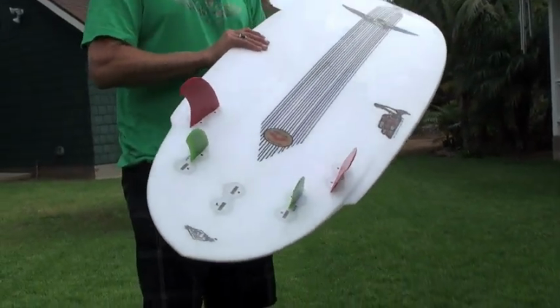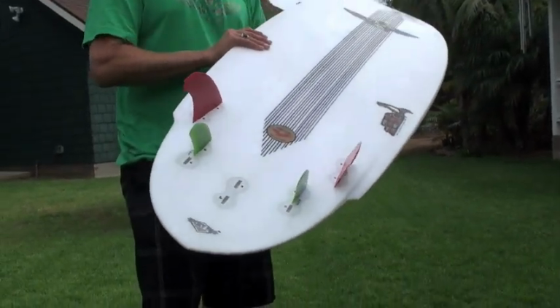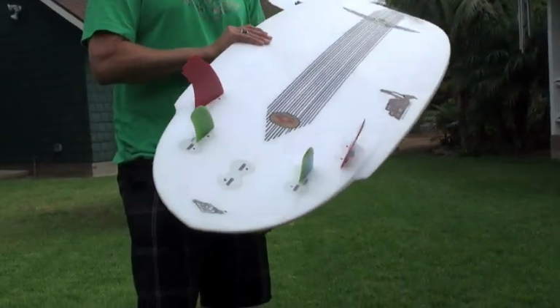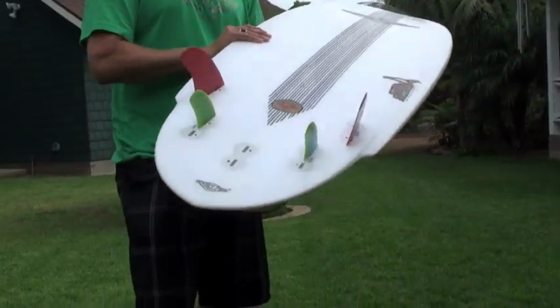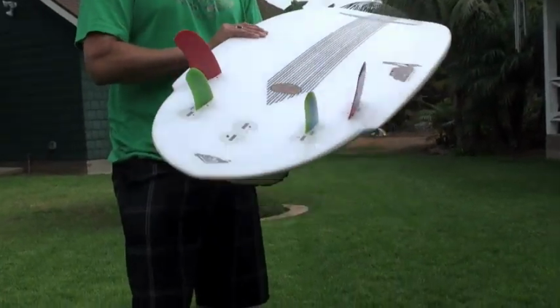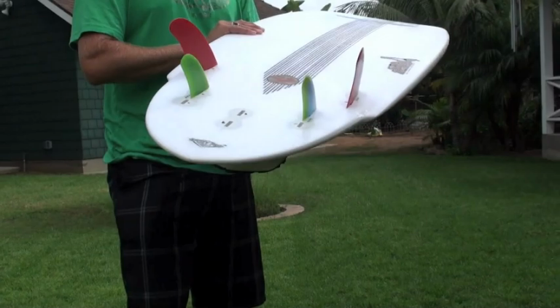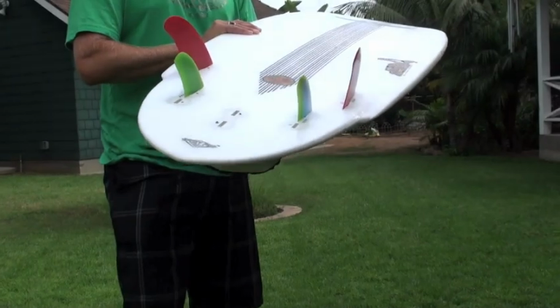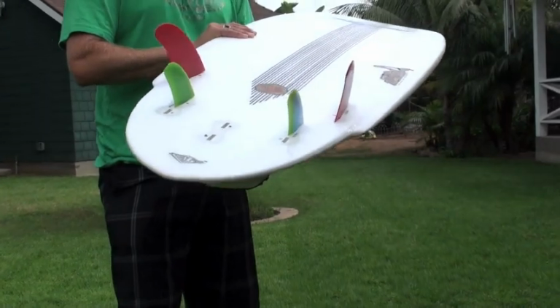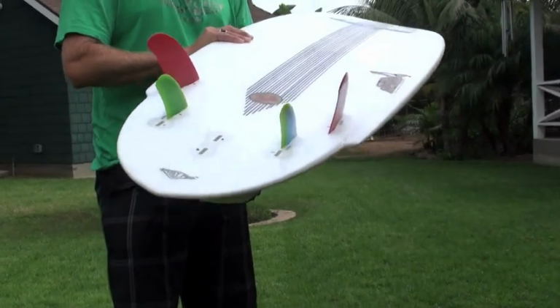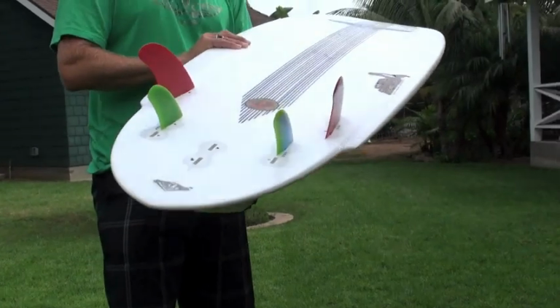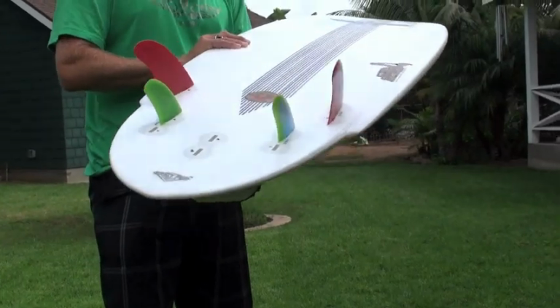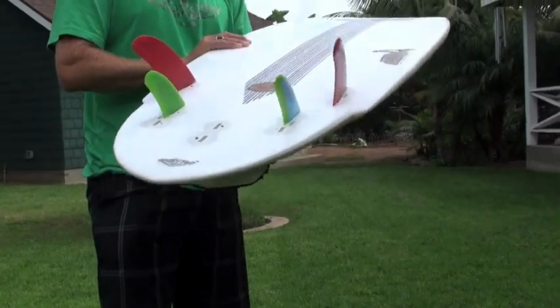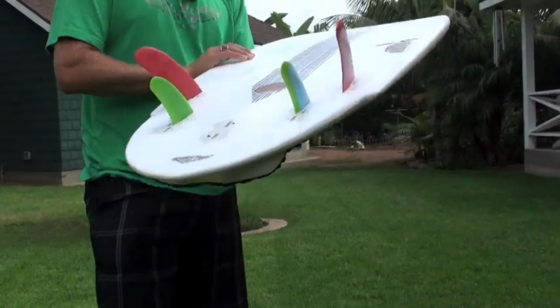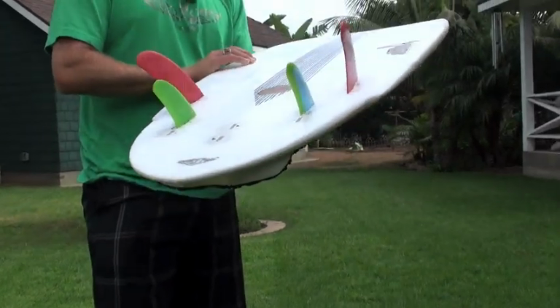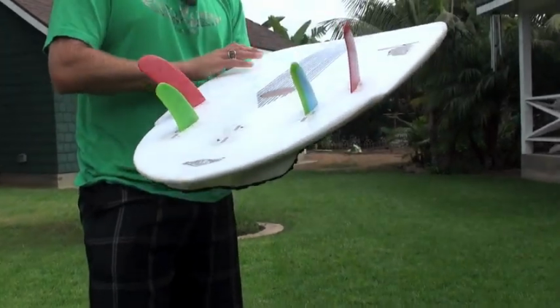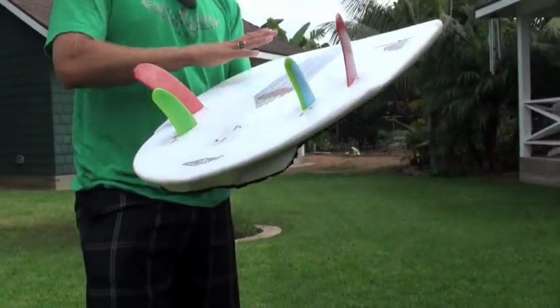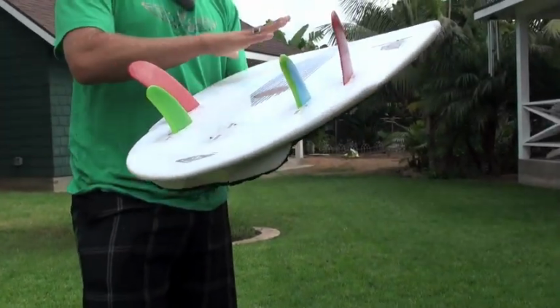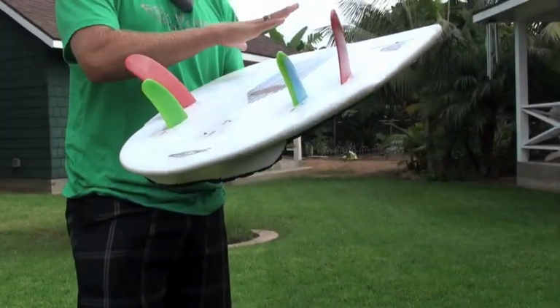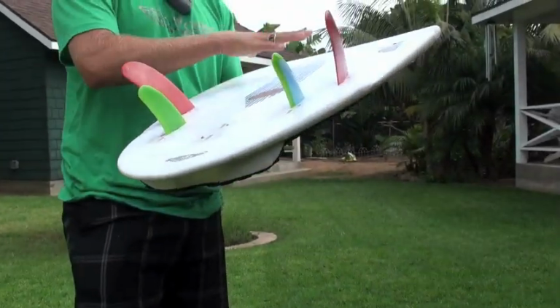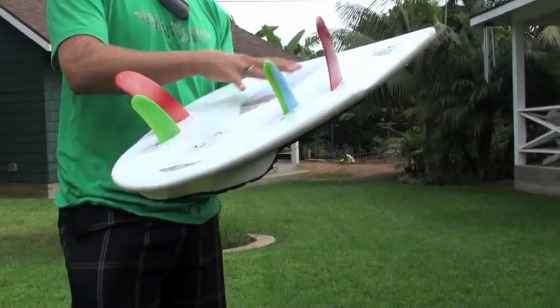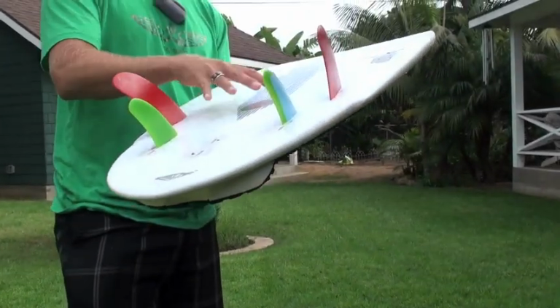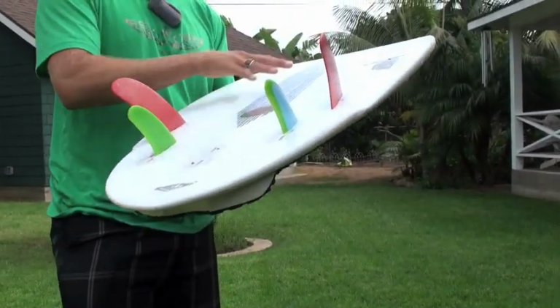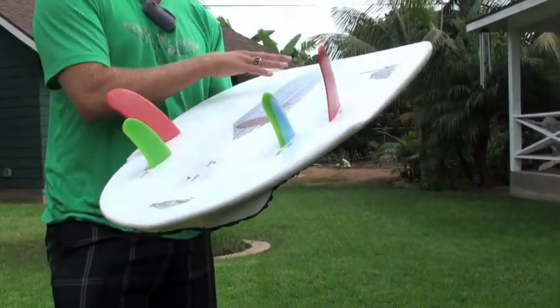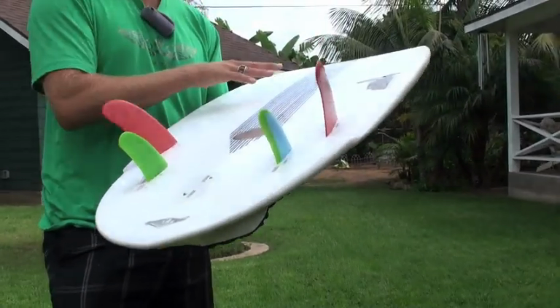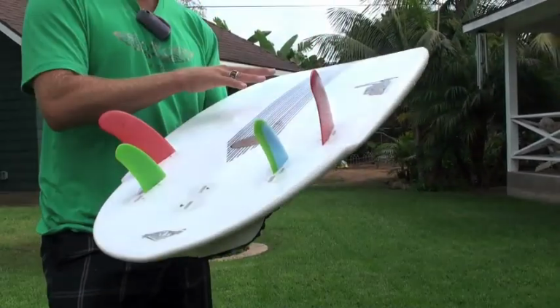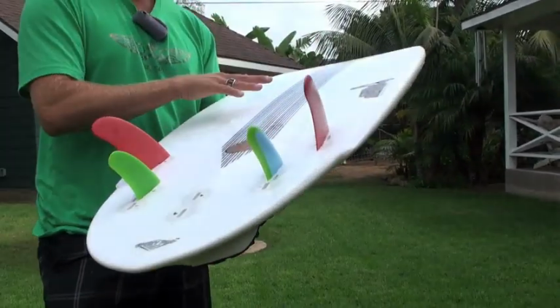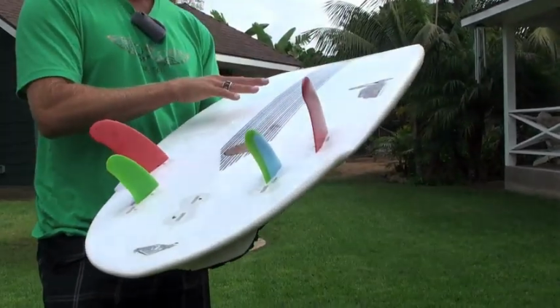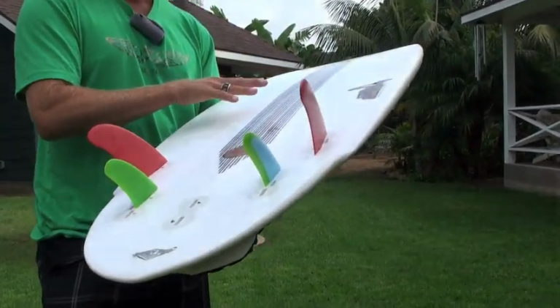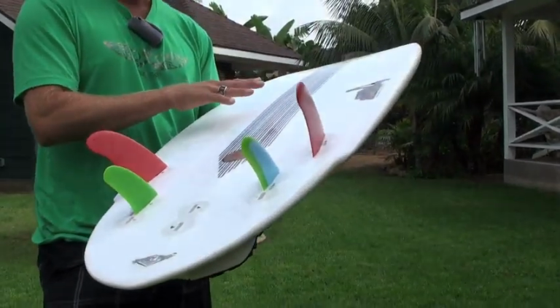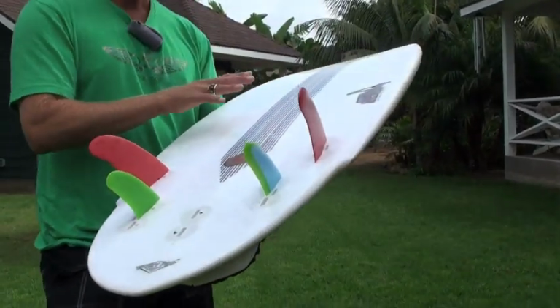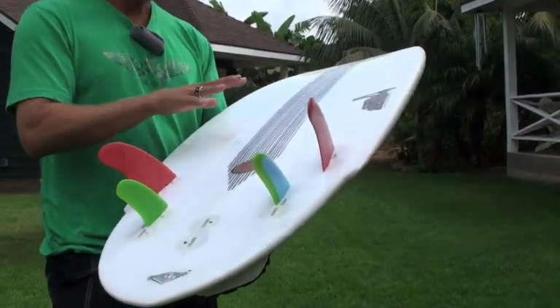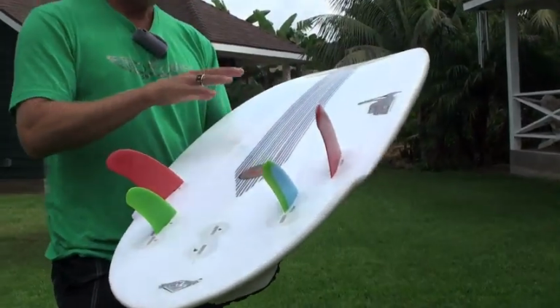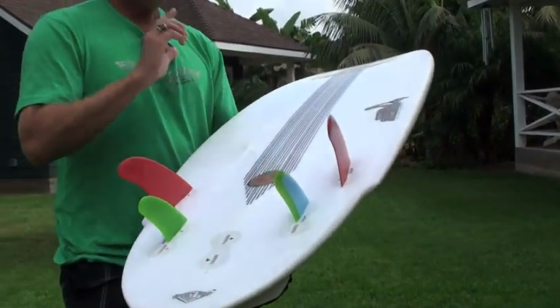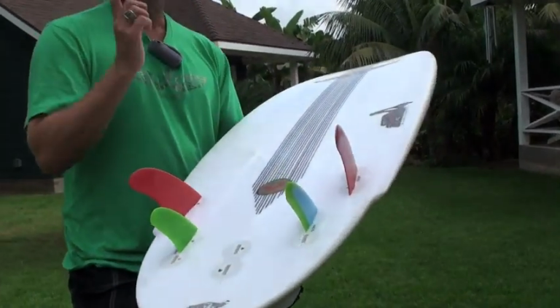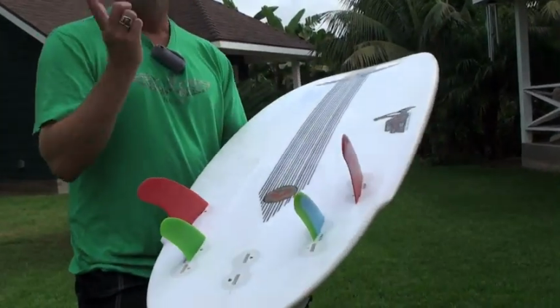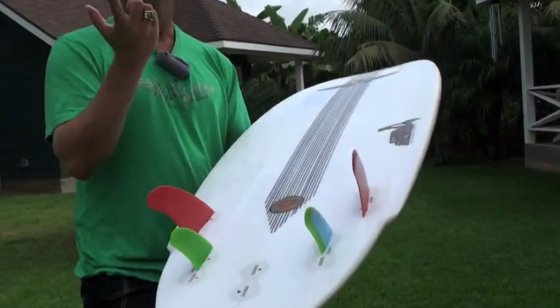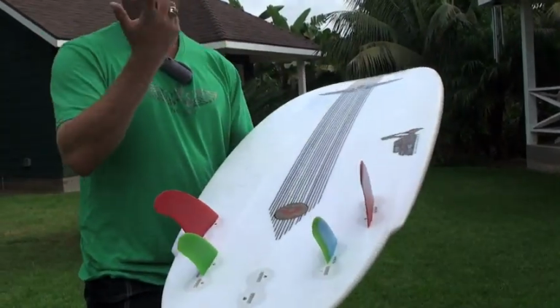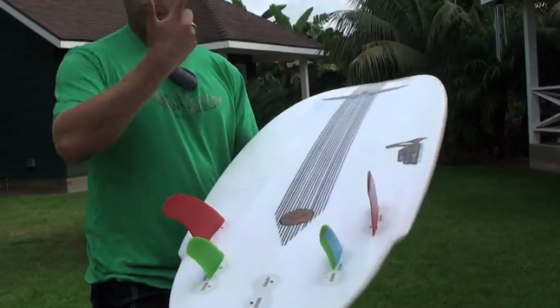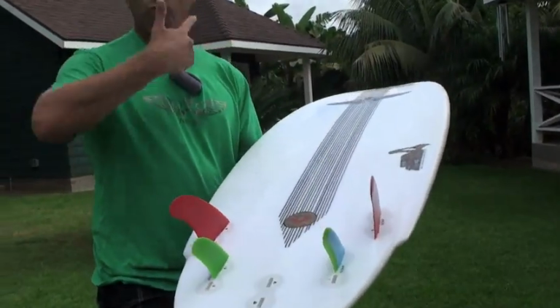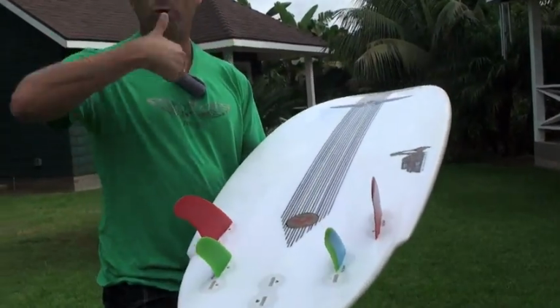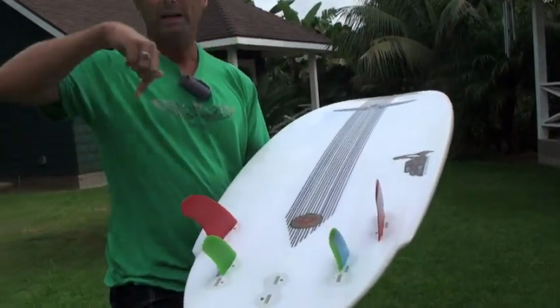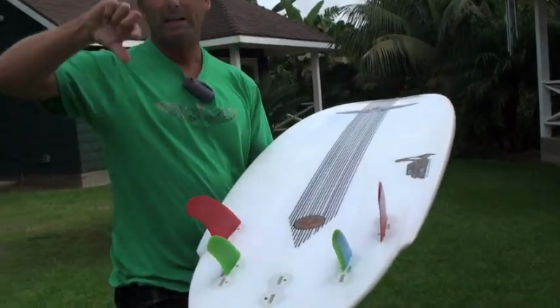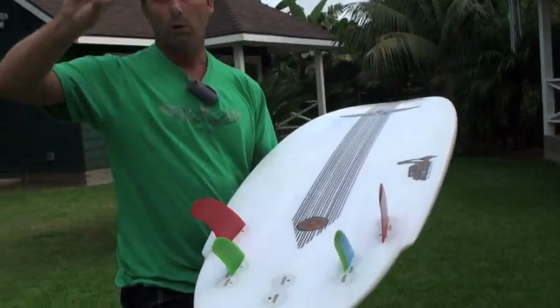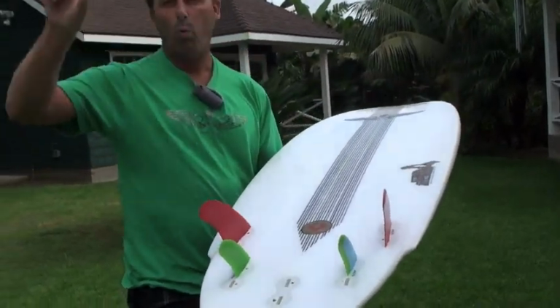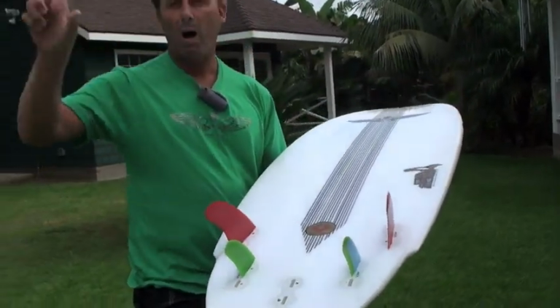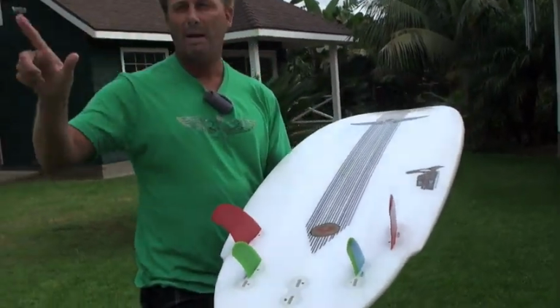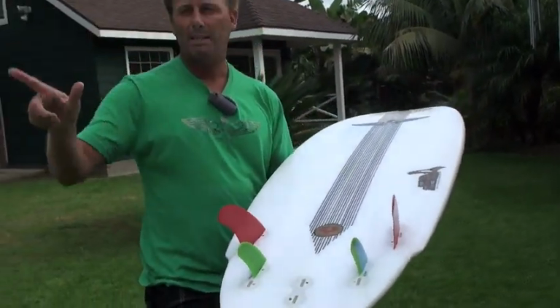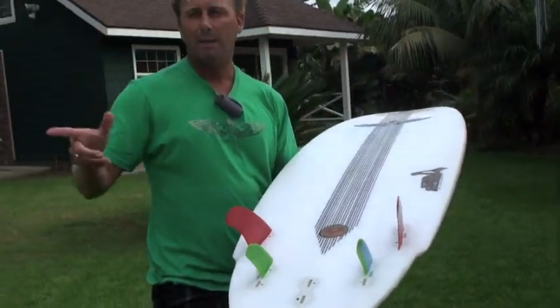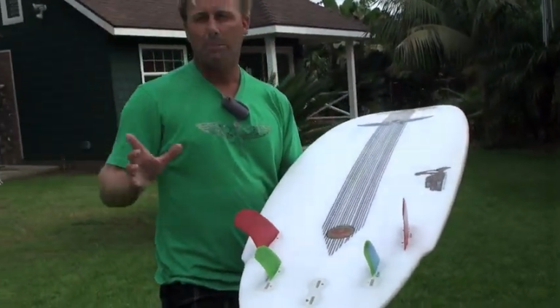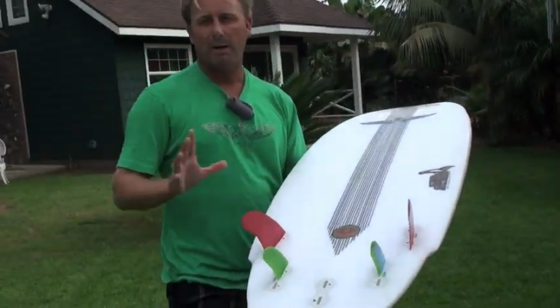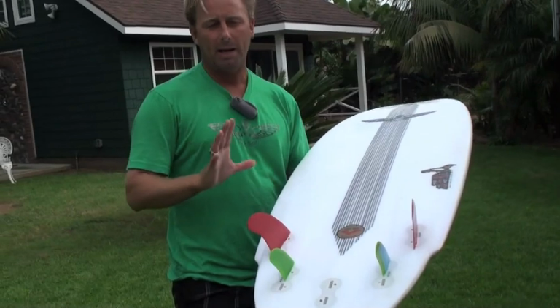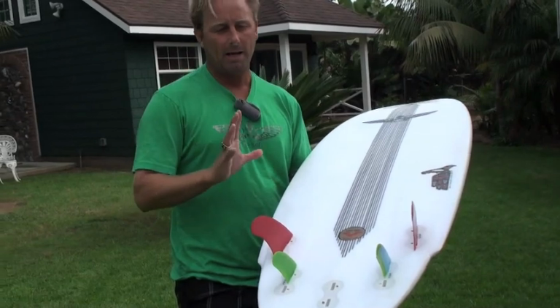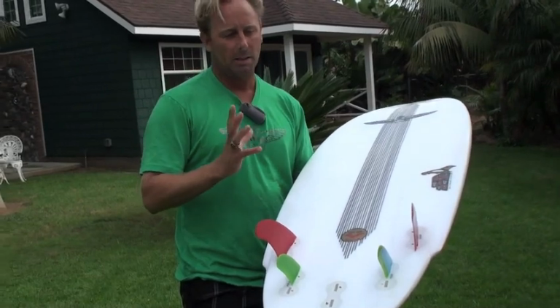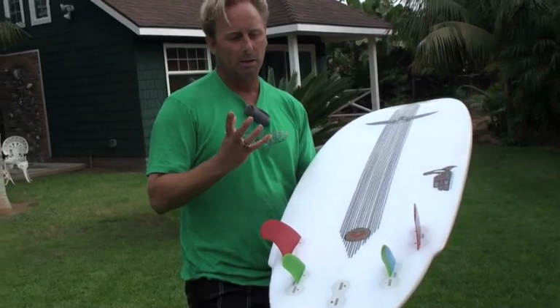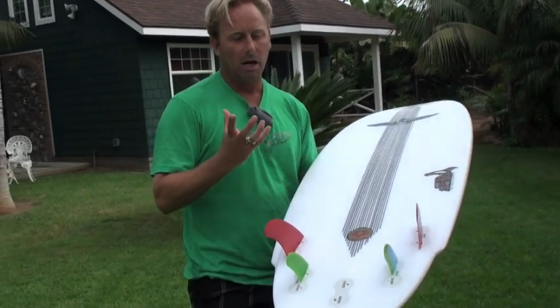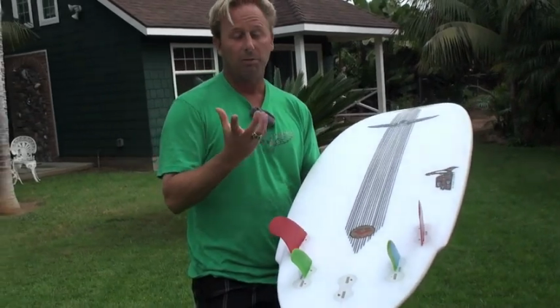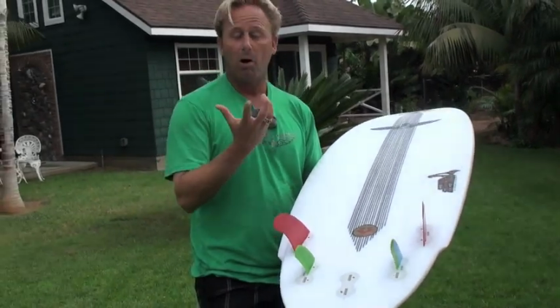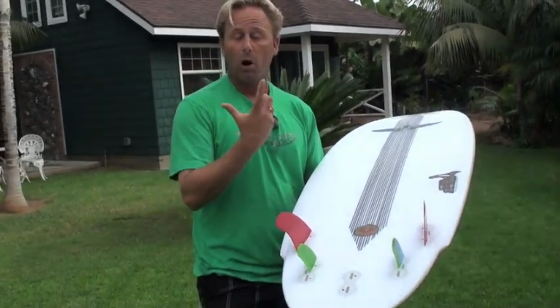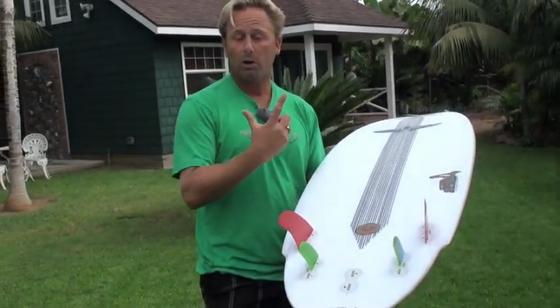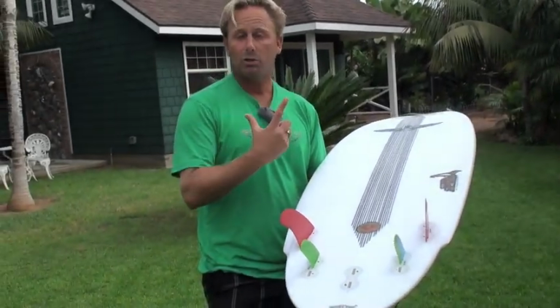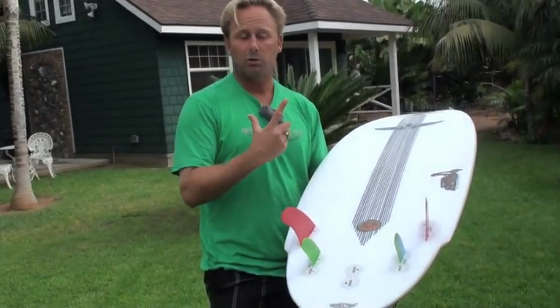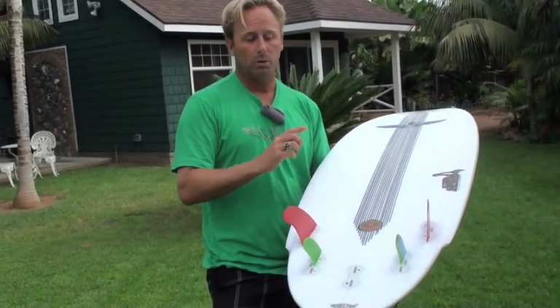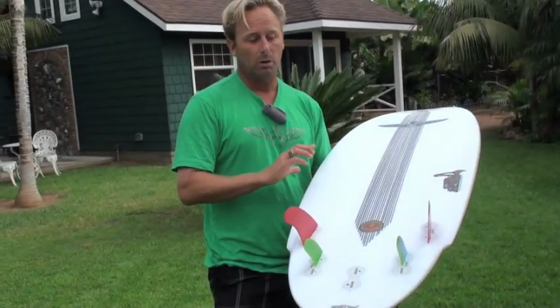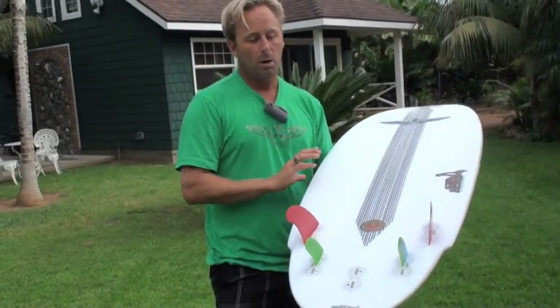In the stringerless EPS, you'll find that not having a stringer, the board really winds up and has a lot of arc to it.